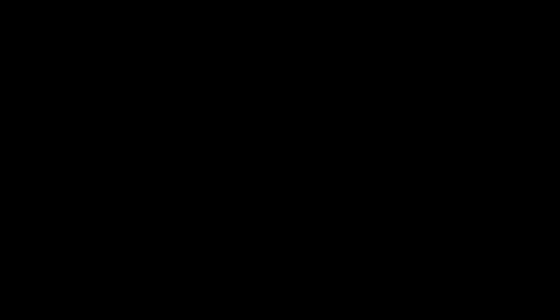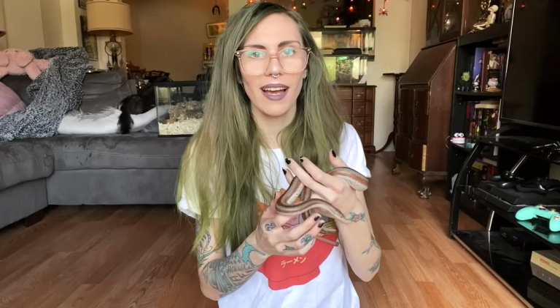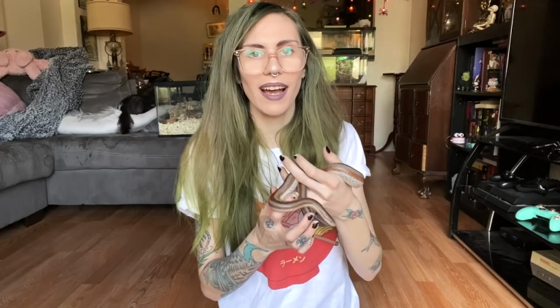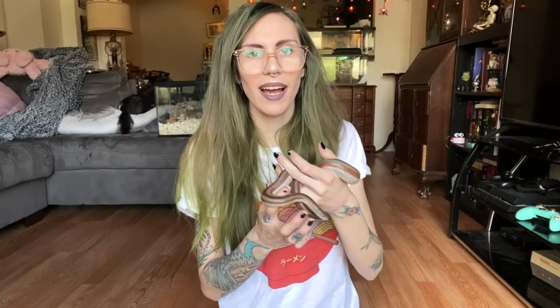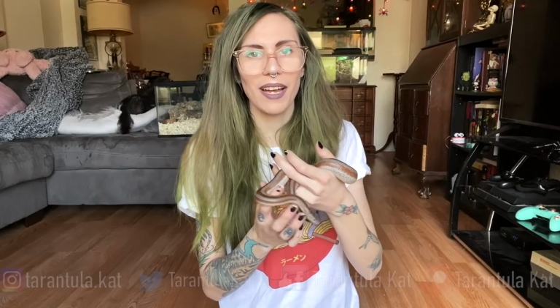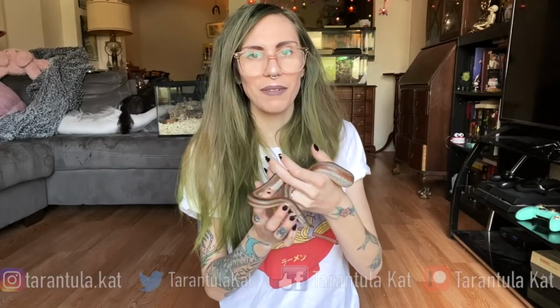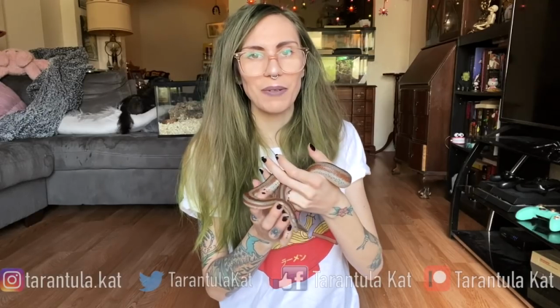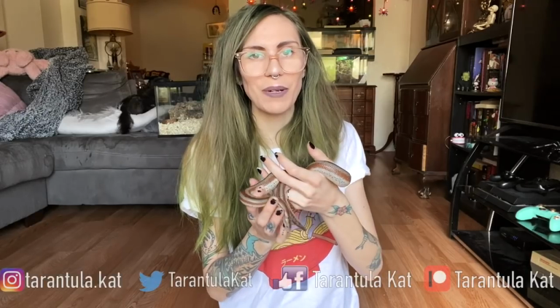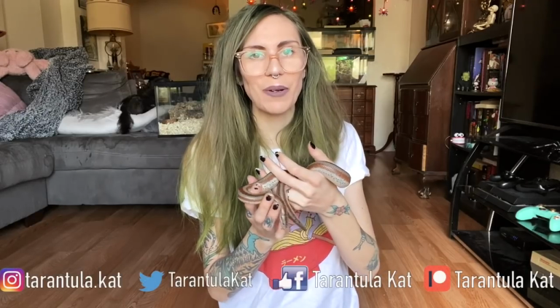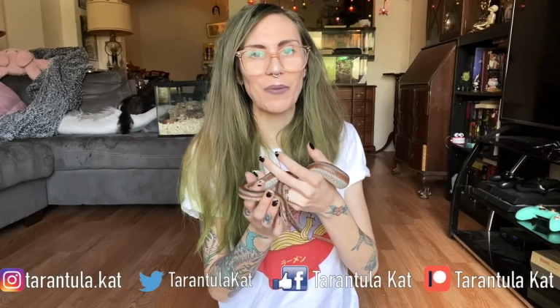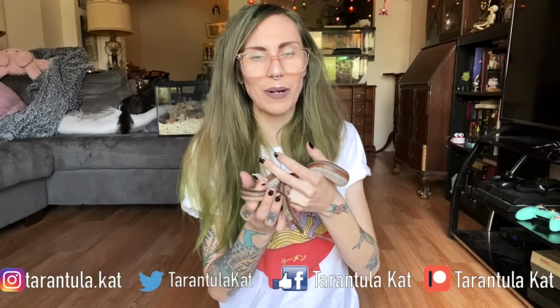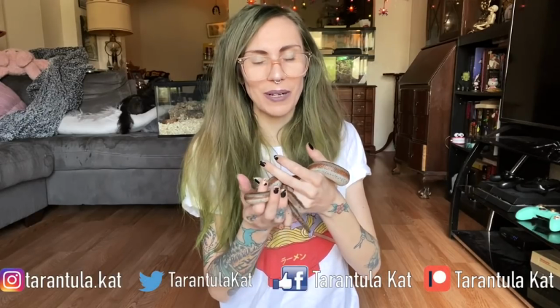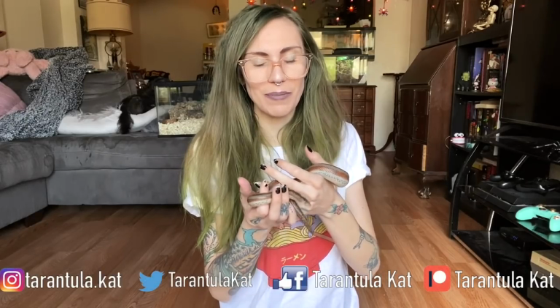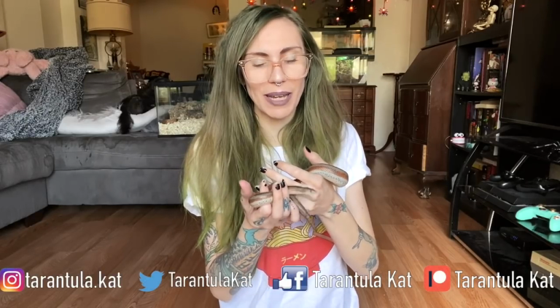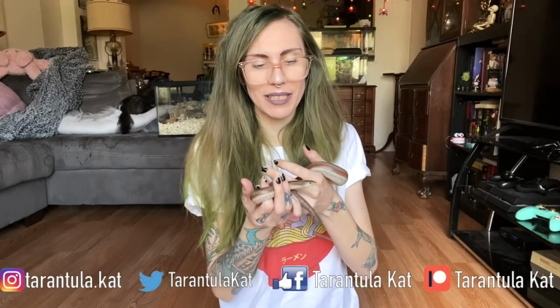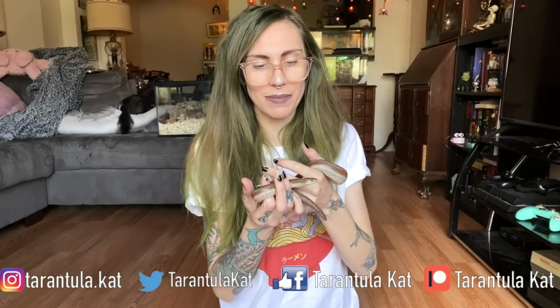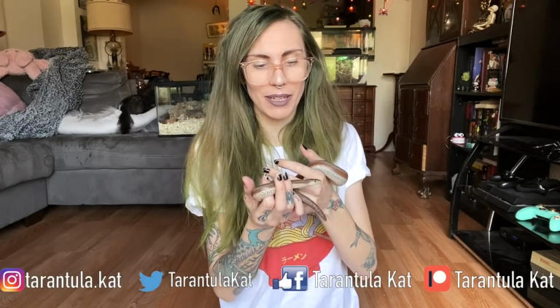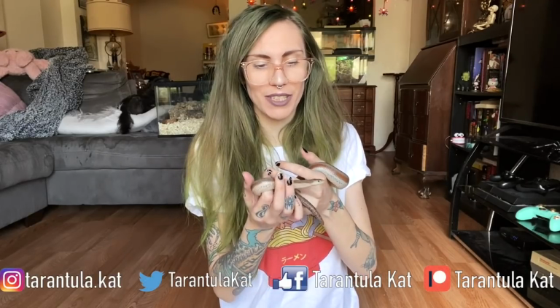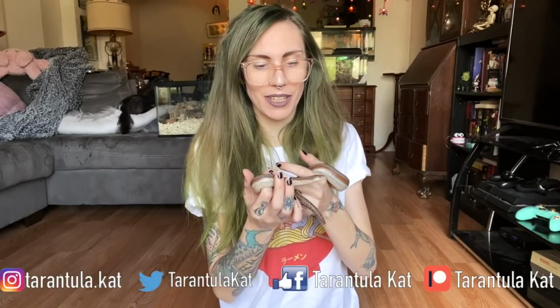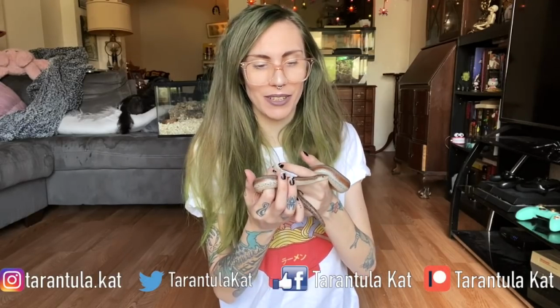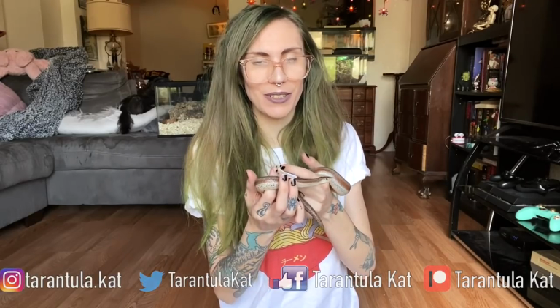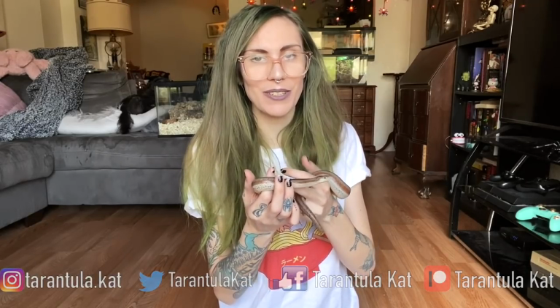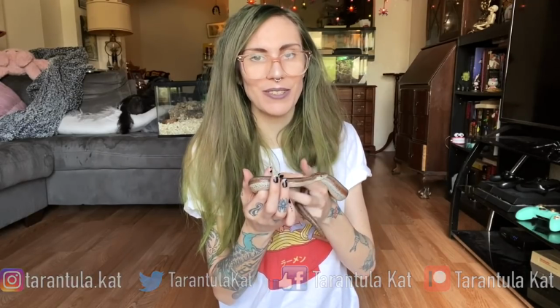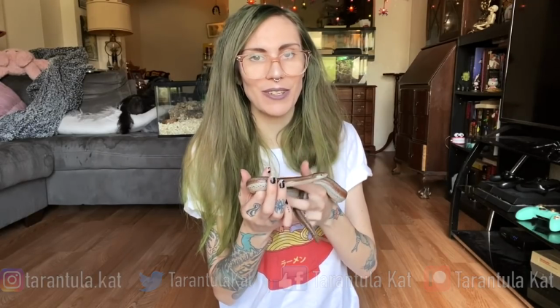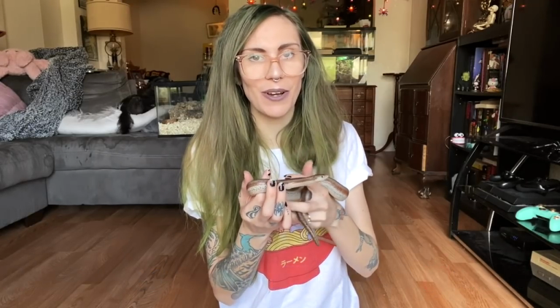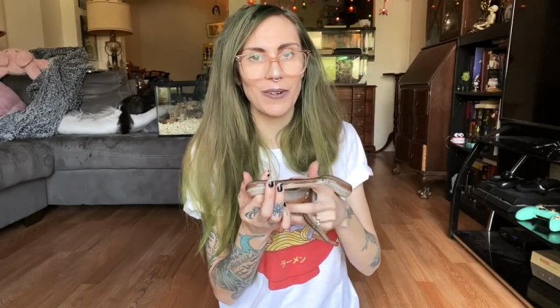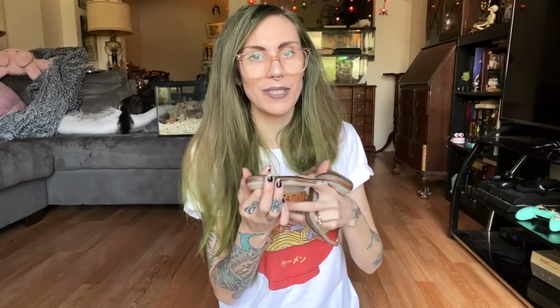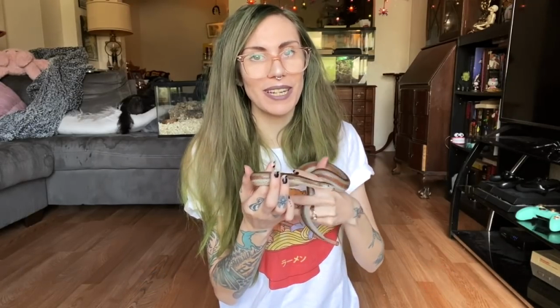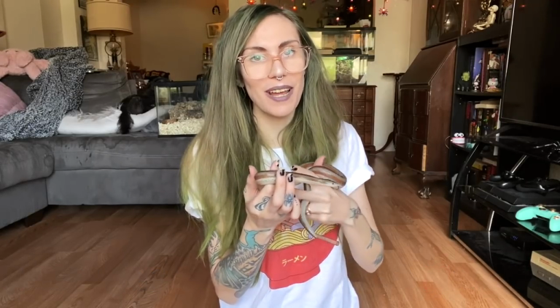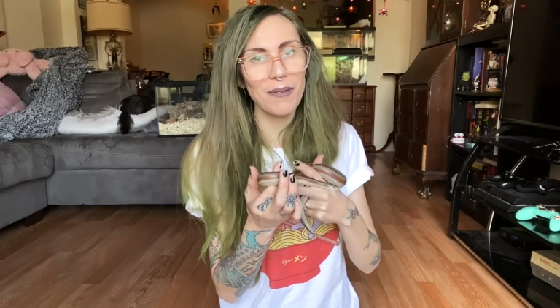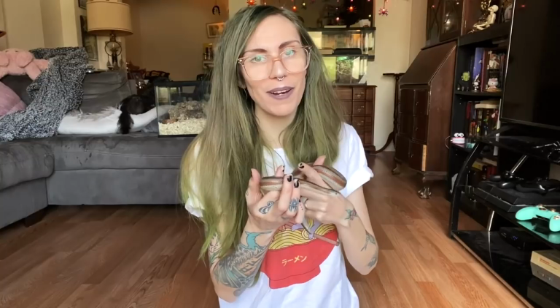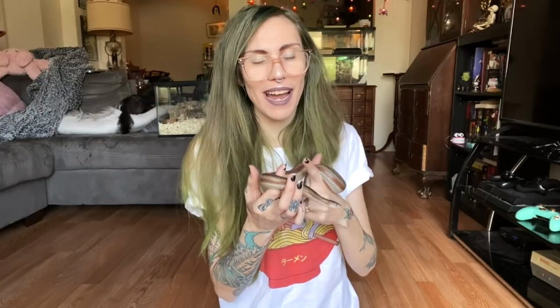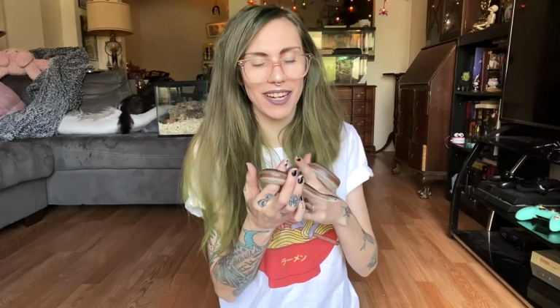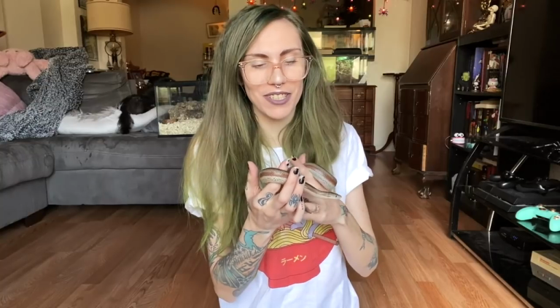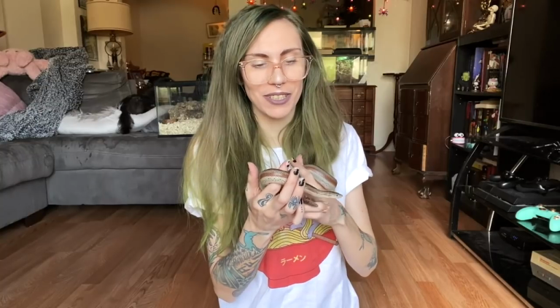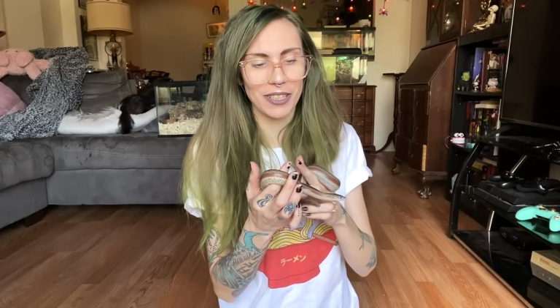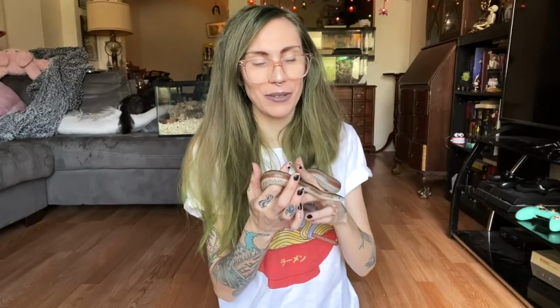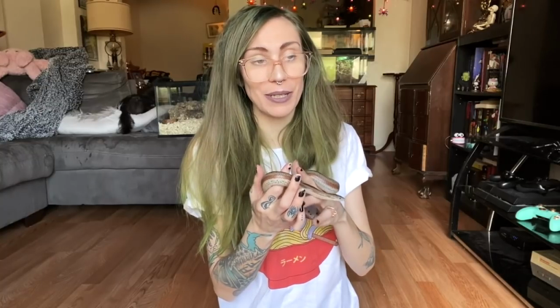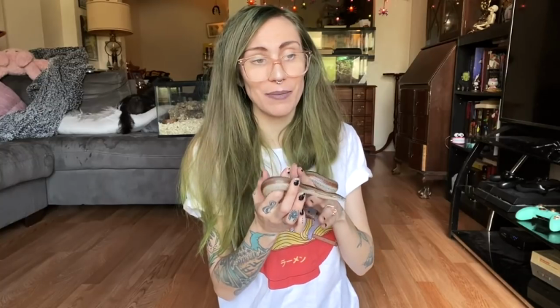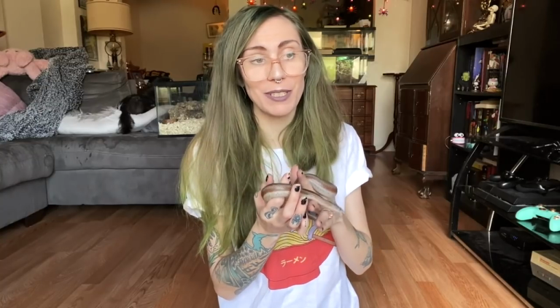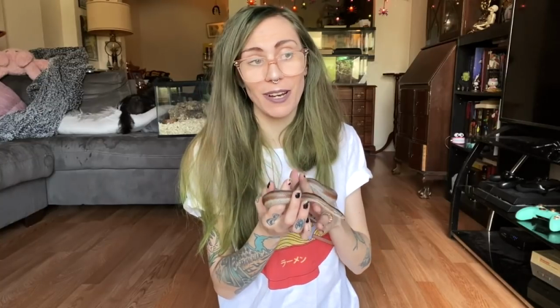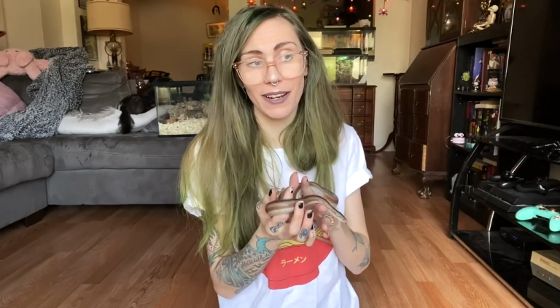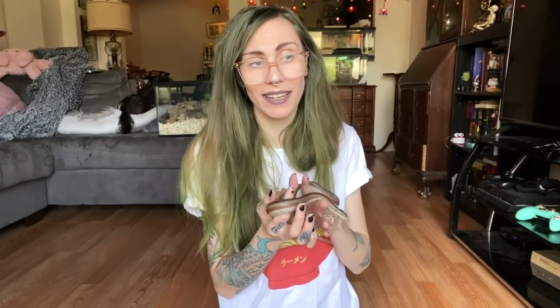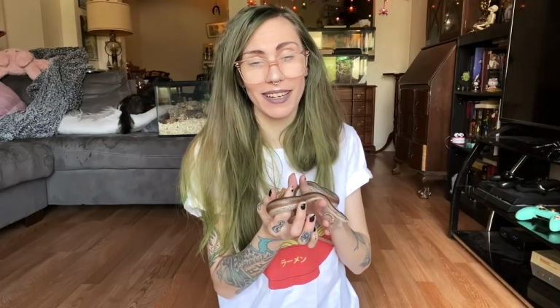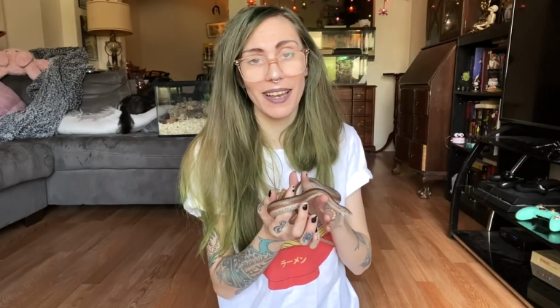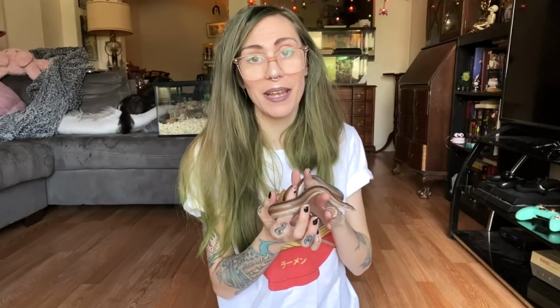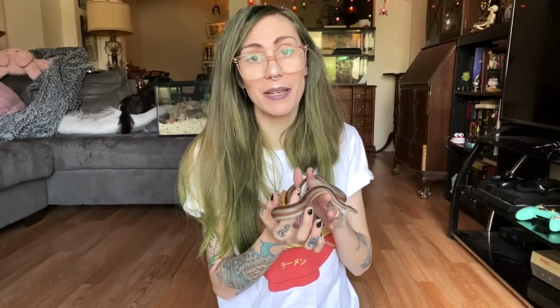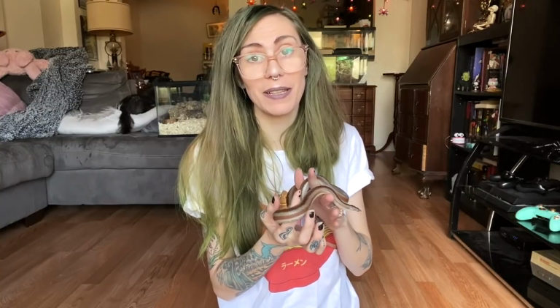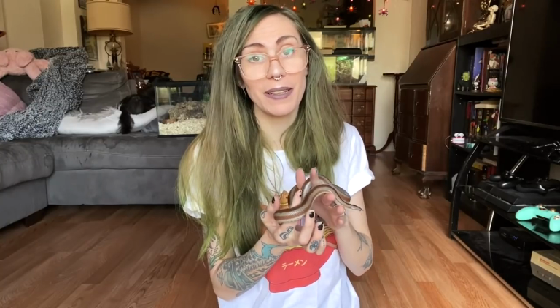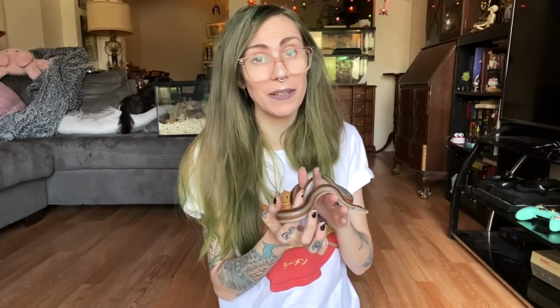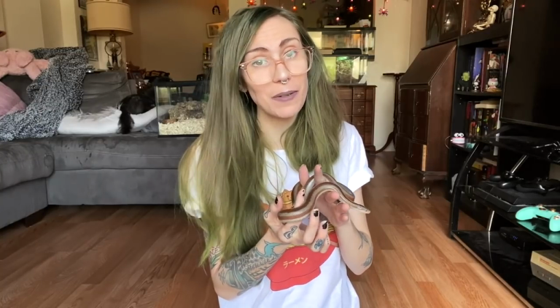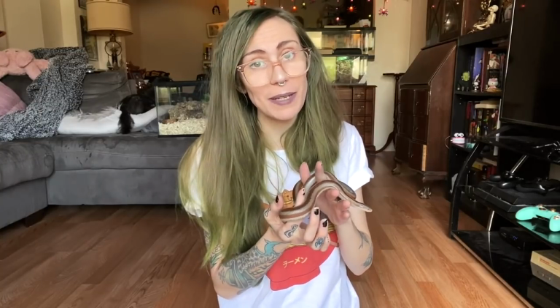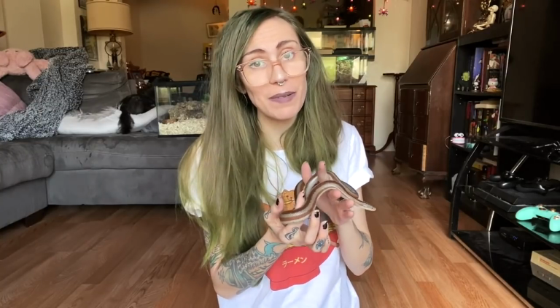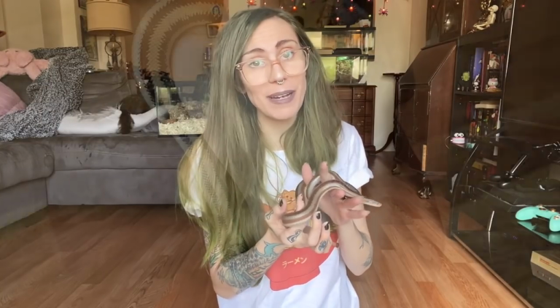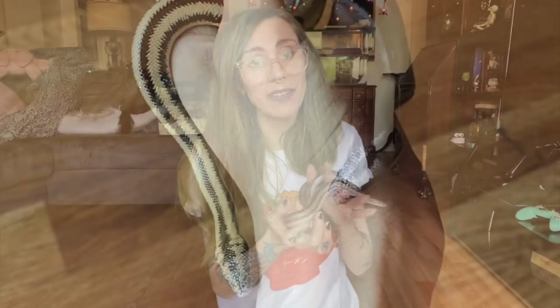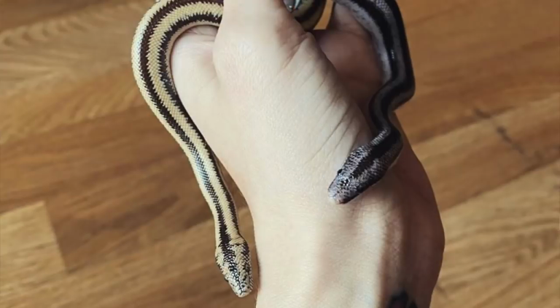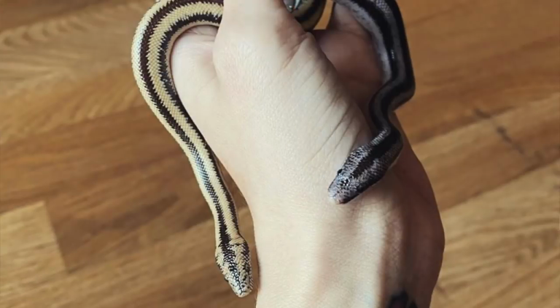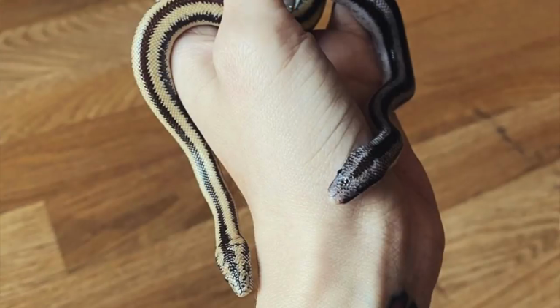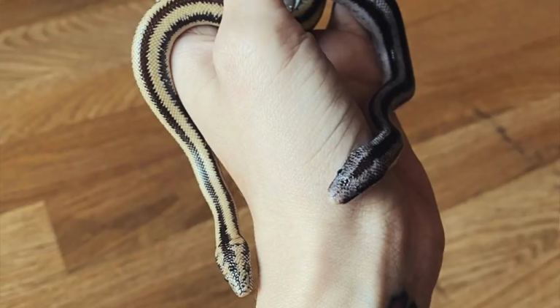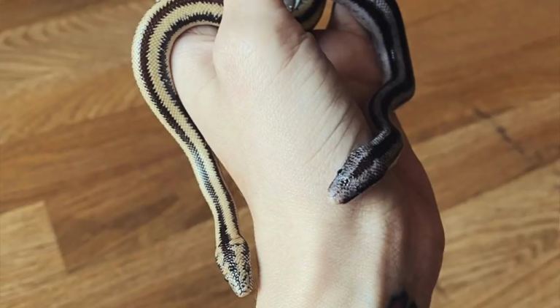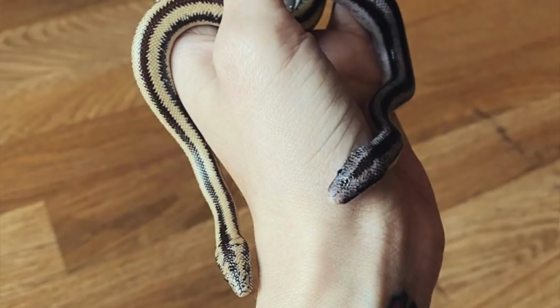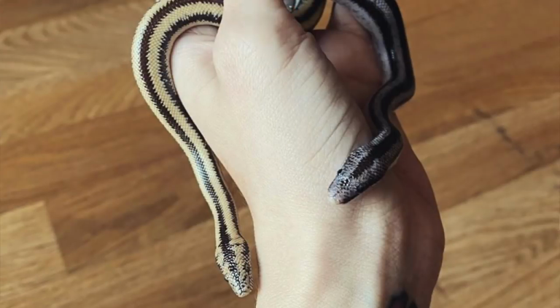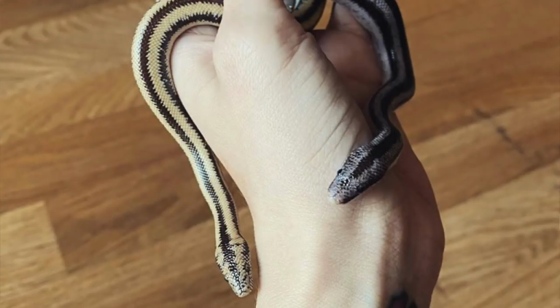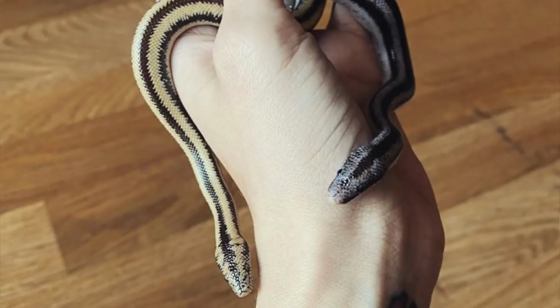Hi everyone, welcome back to my channel. Today we are going to be talking about rosy boas.